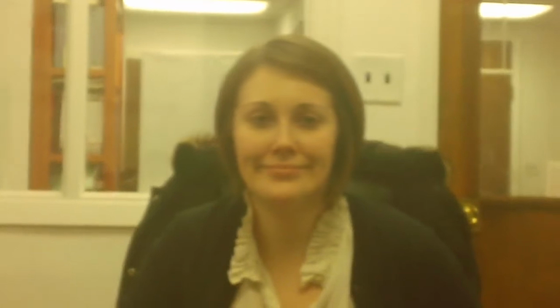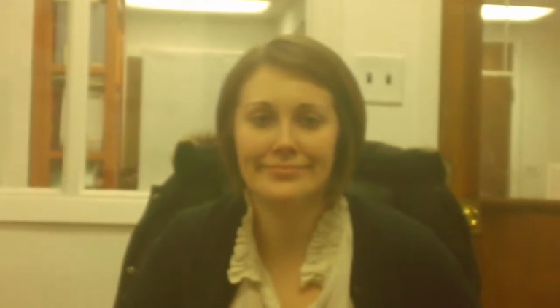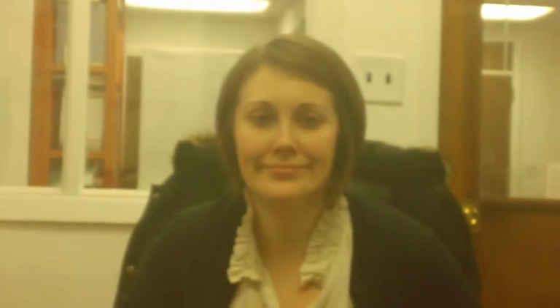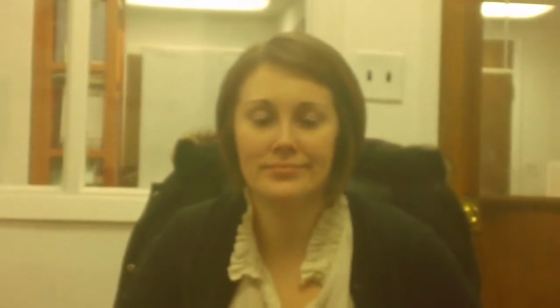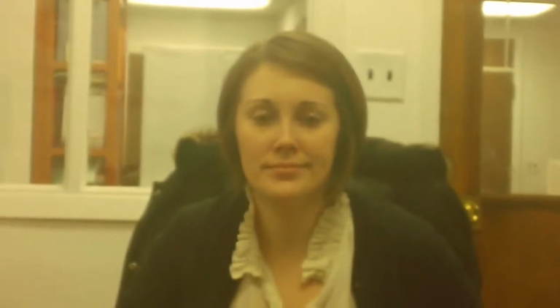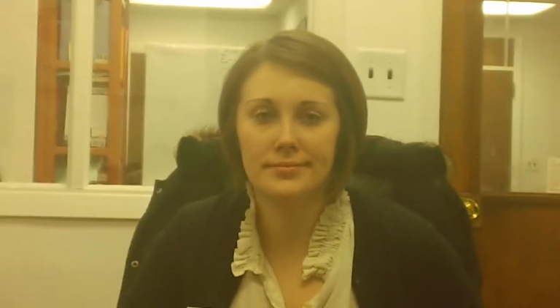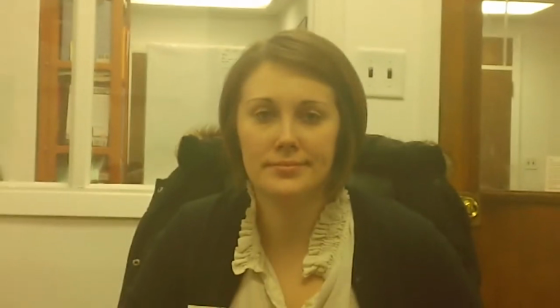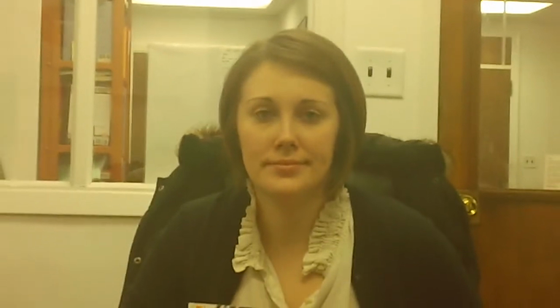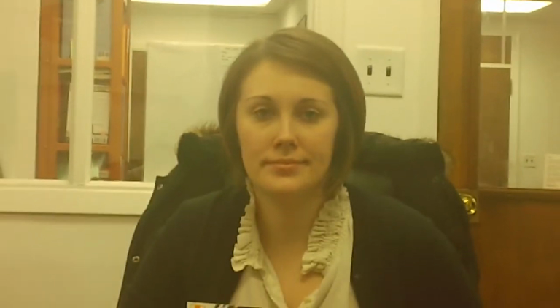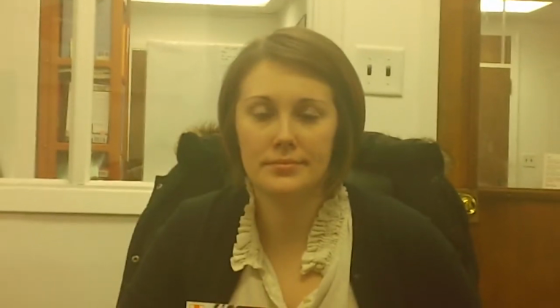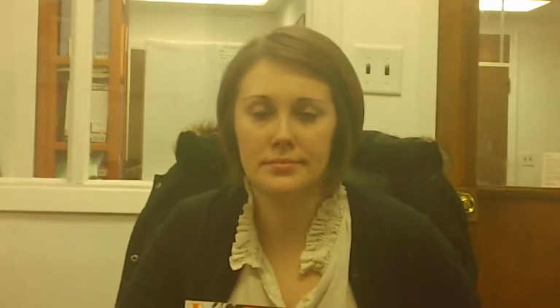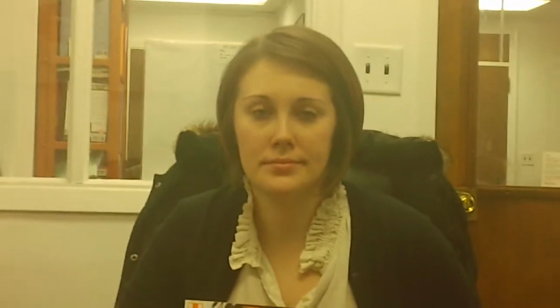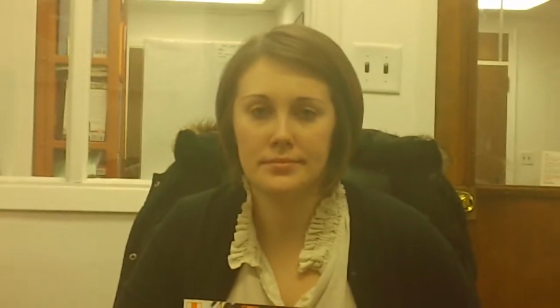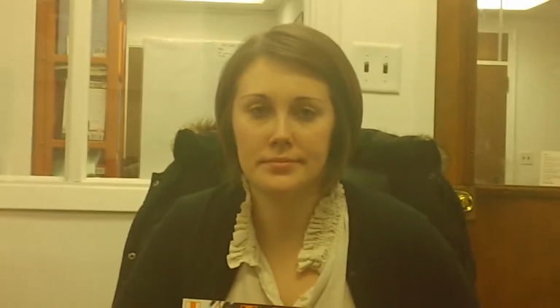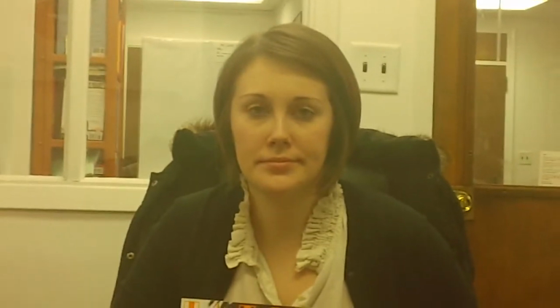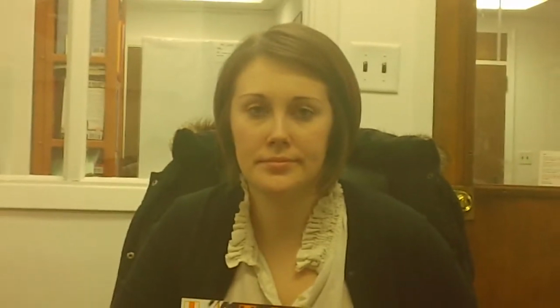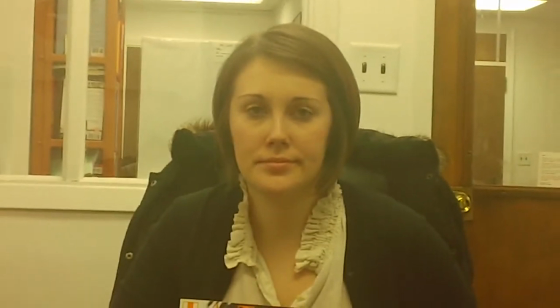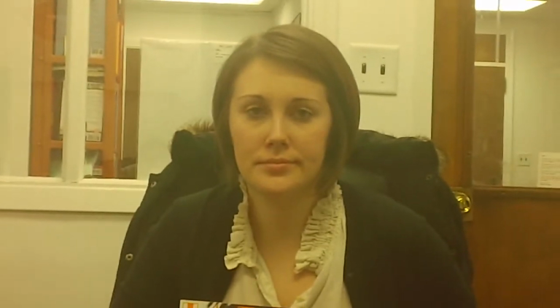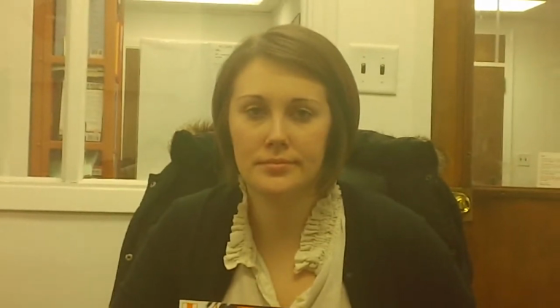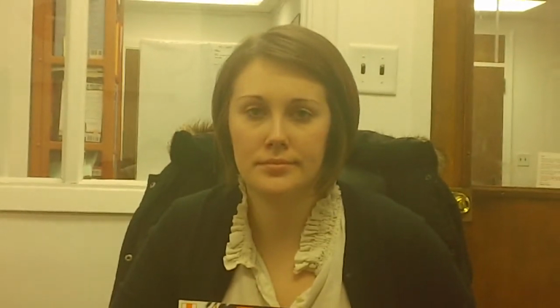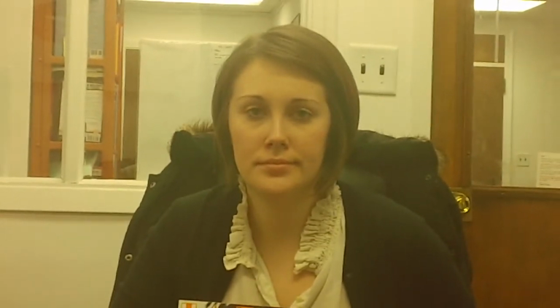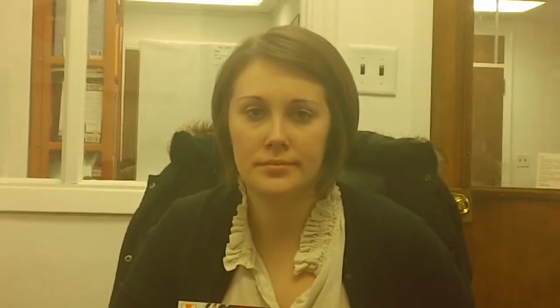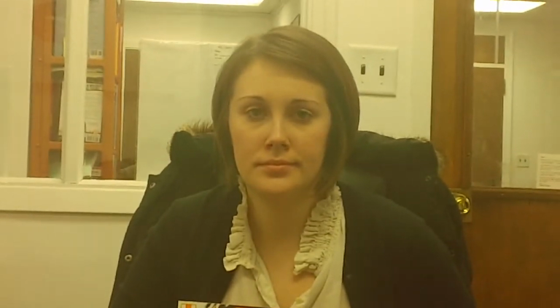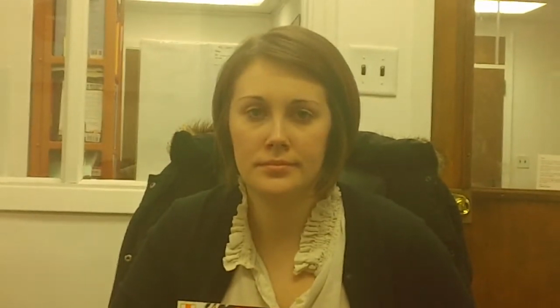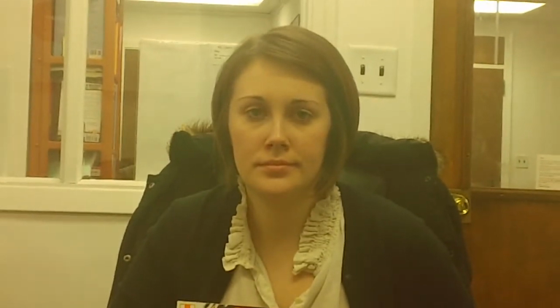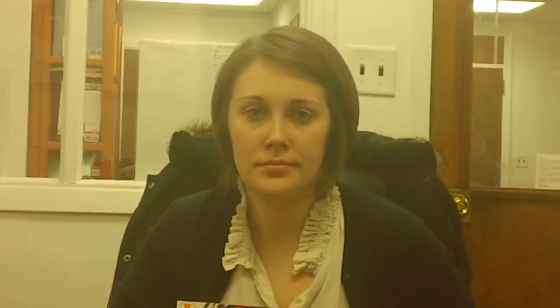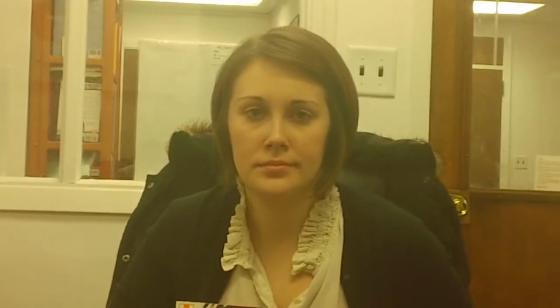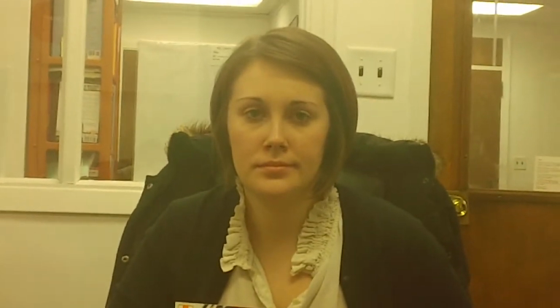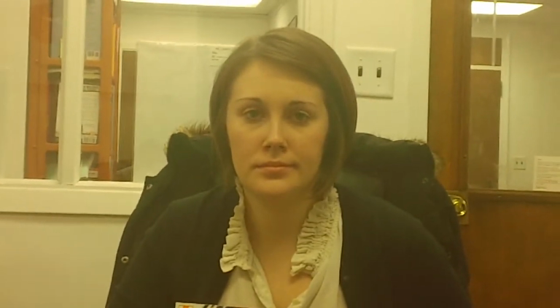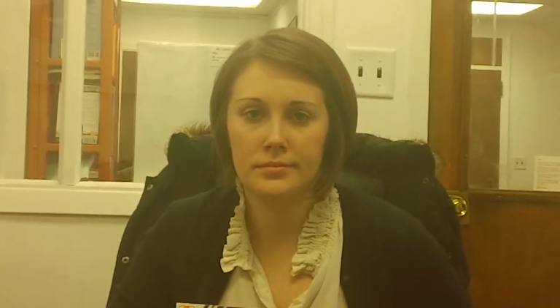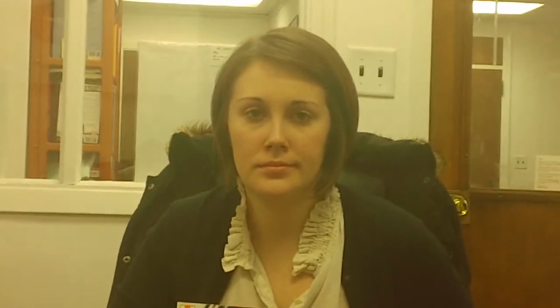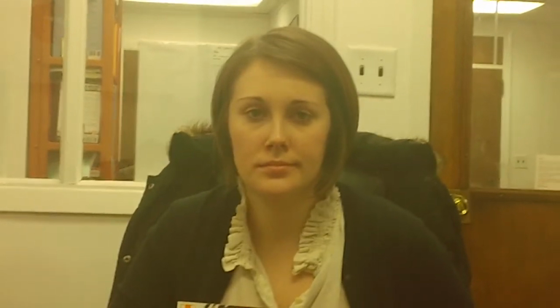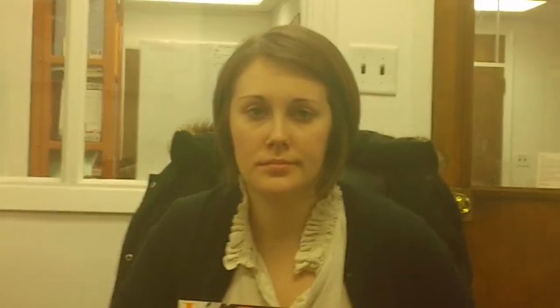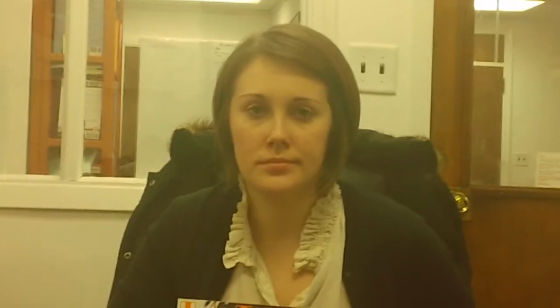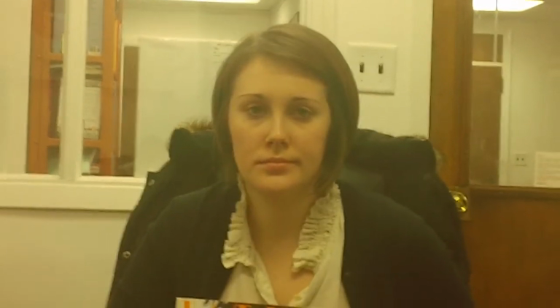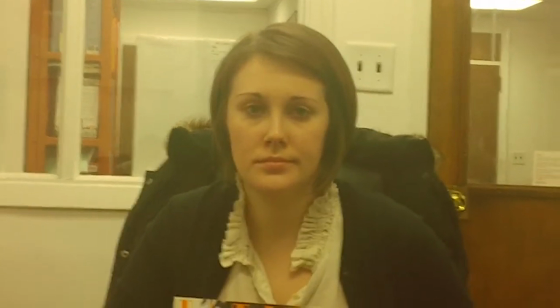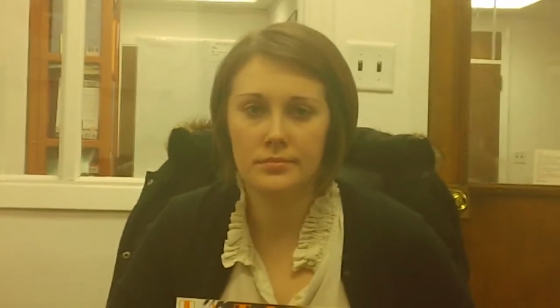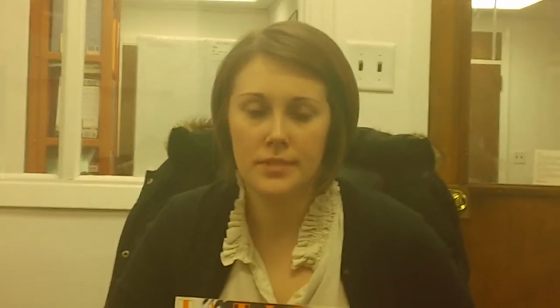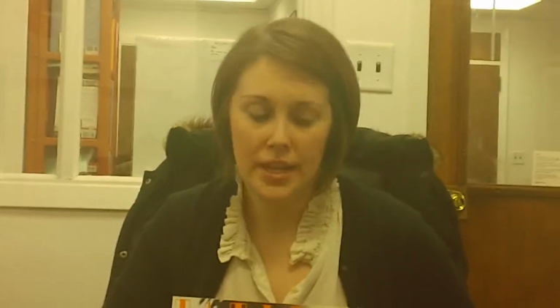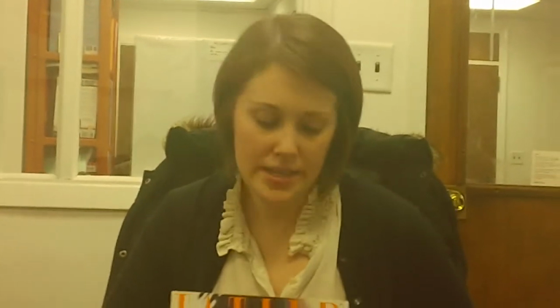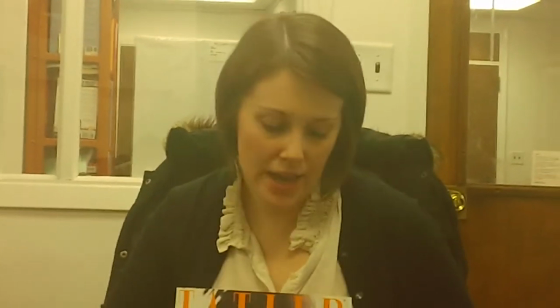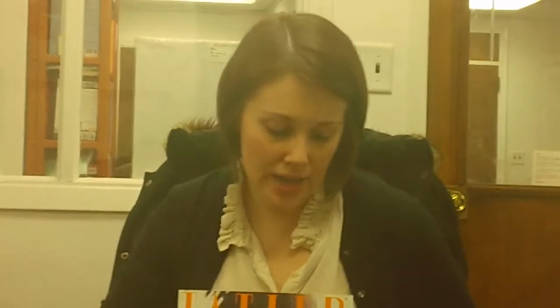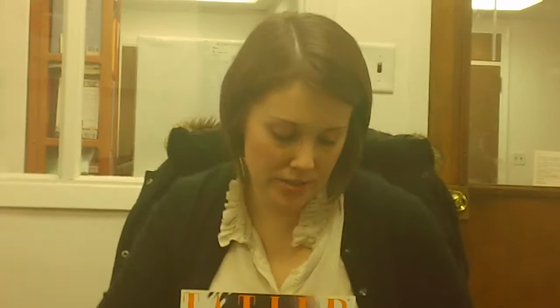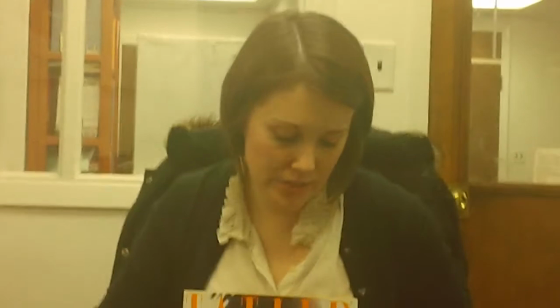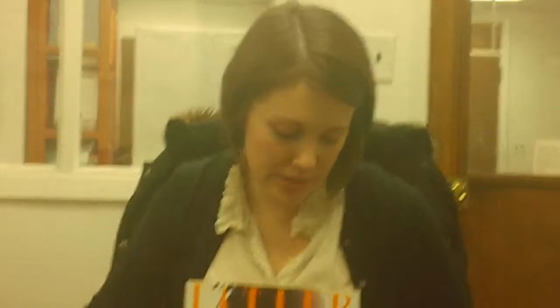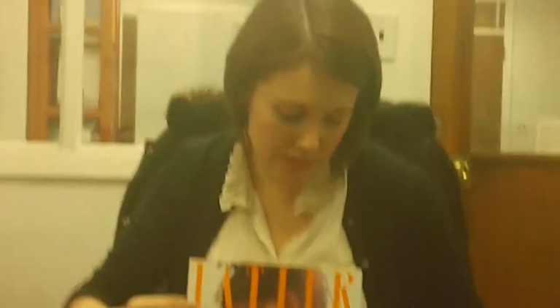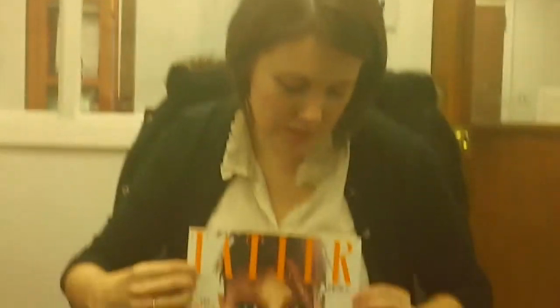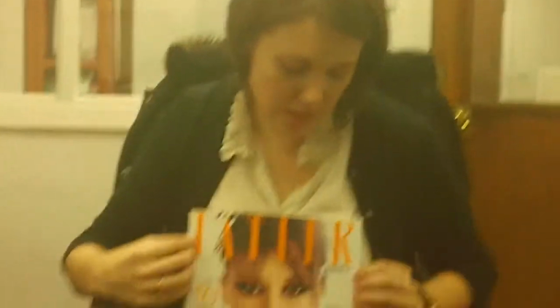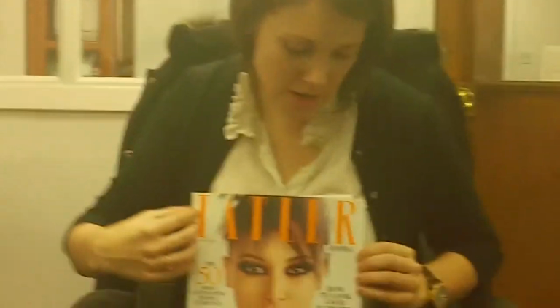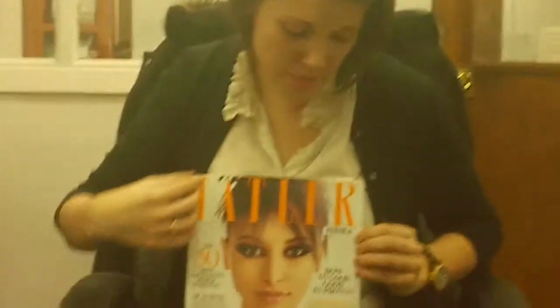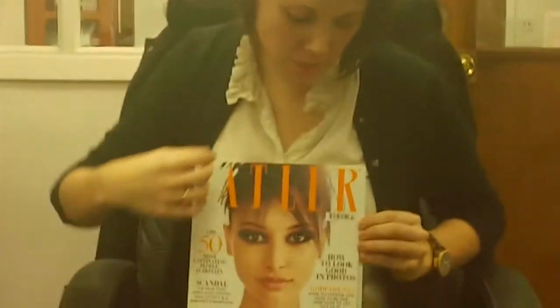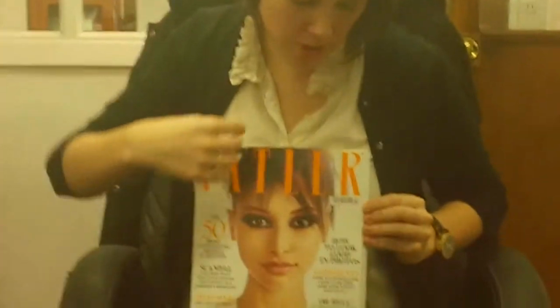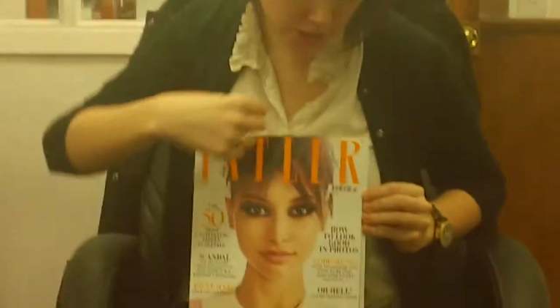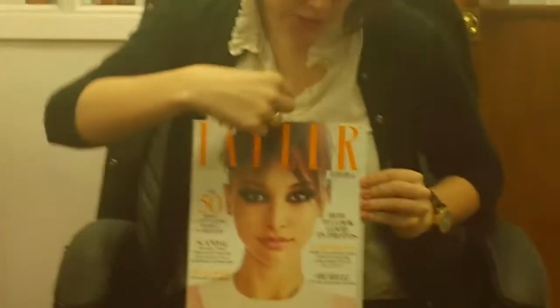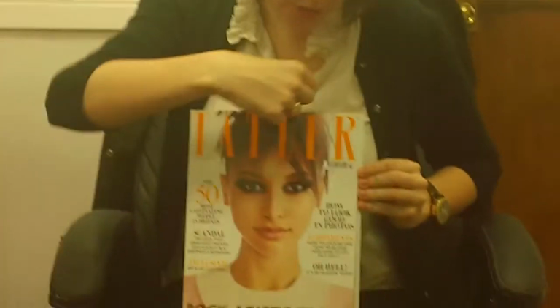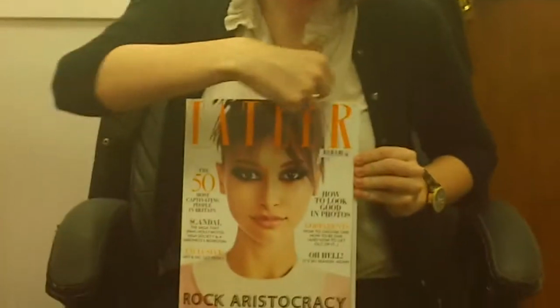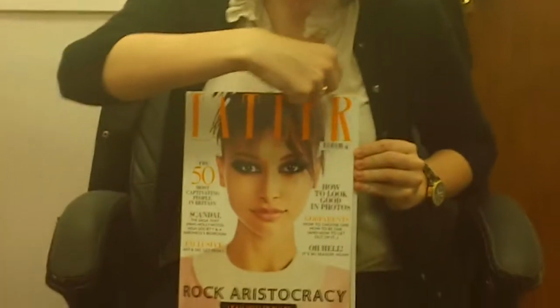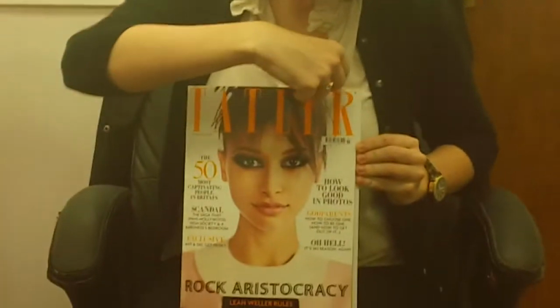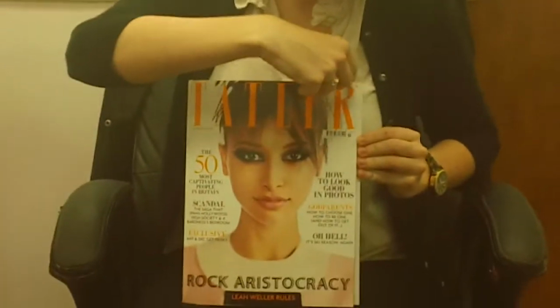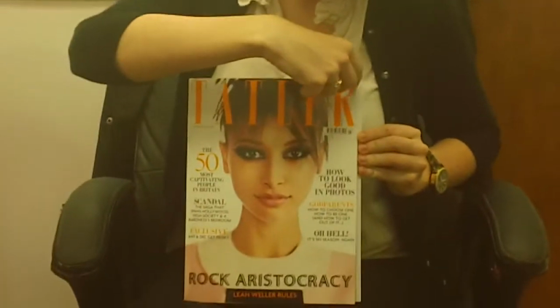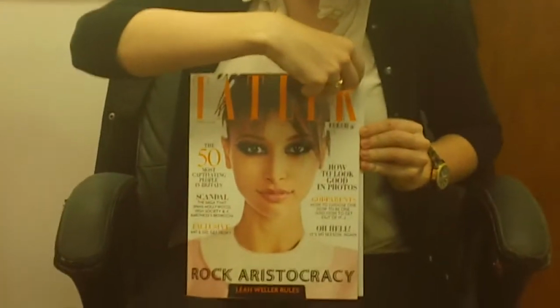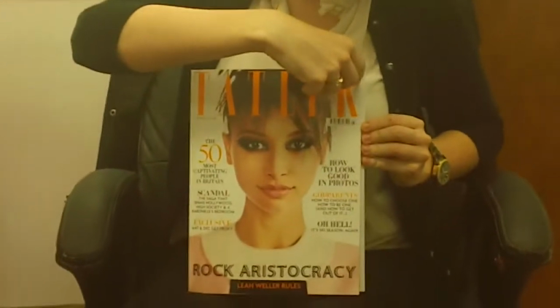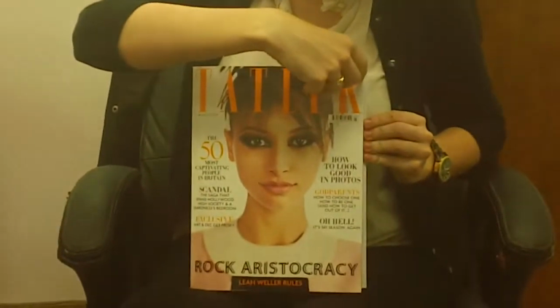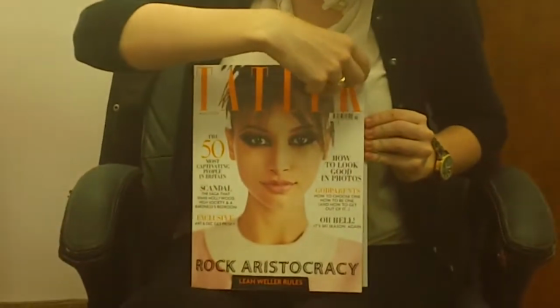We have Erin here with Luxury Daily. Can you show us through the latest issue of Tatler? Yeah, so this is the March issue of Tatler Magazine.